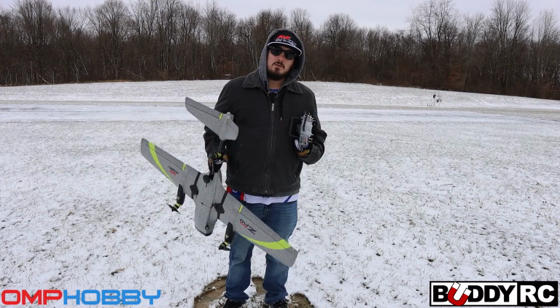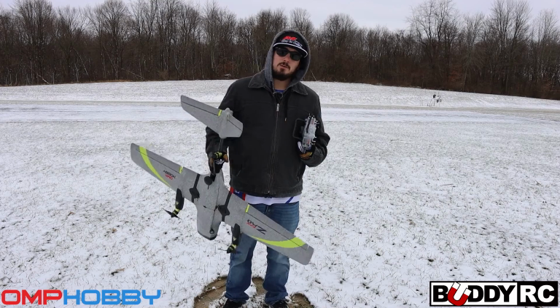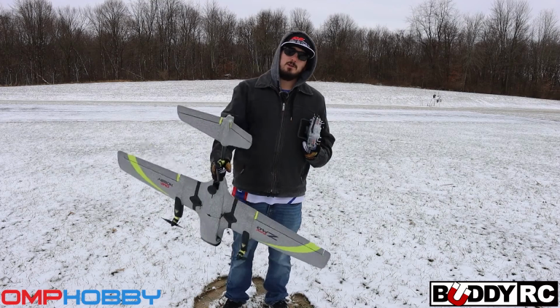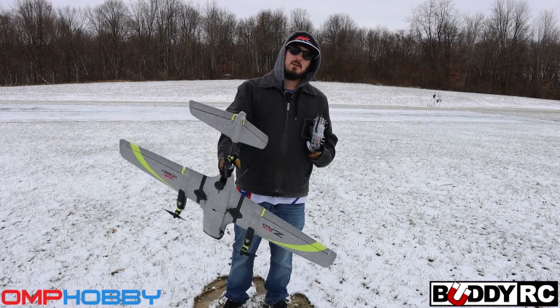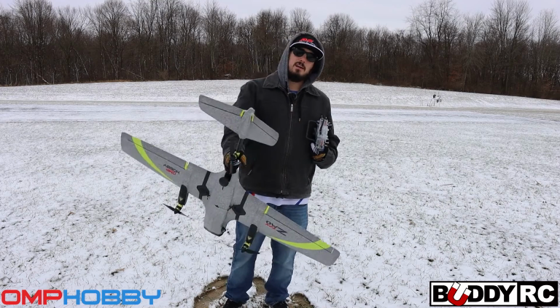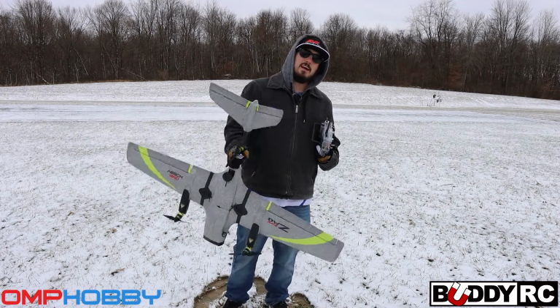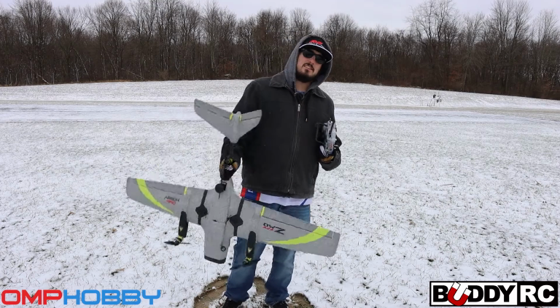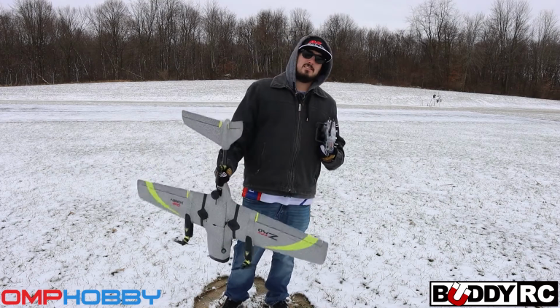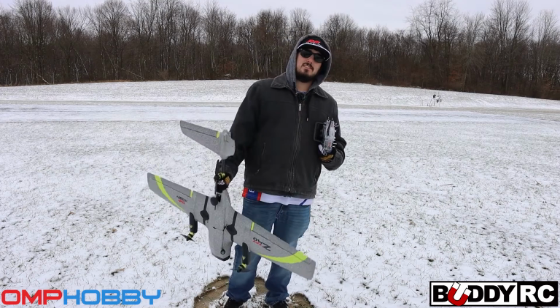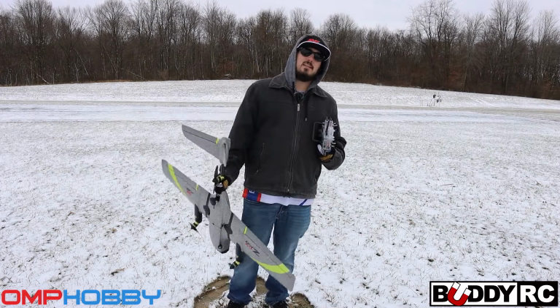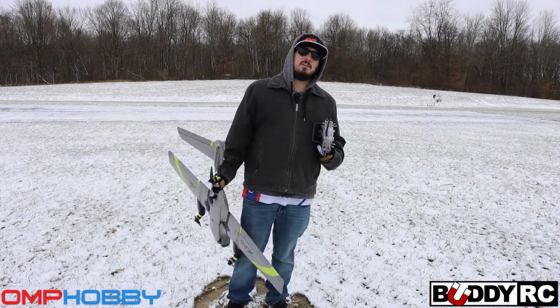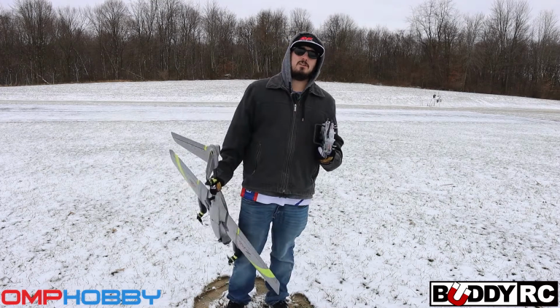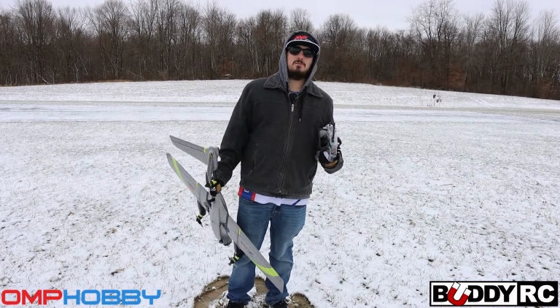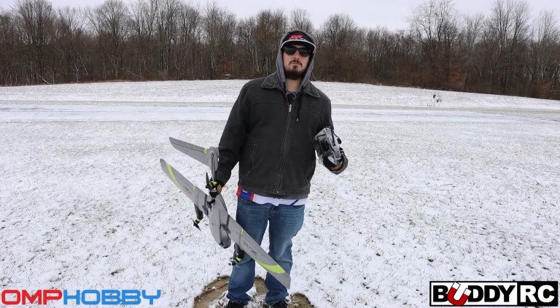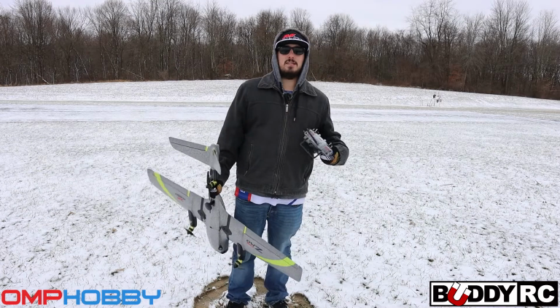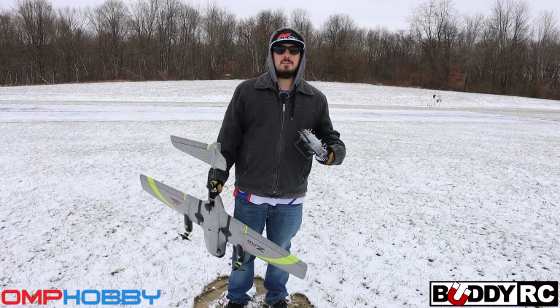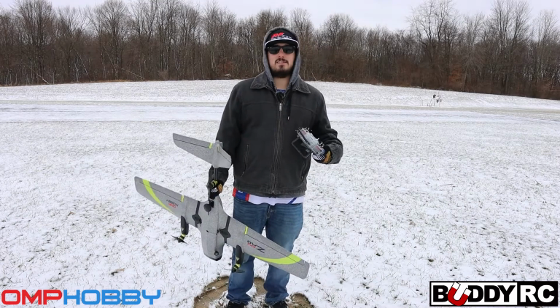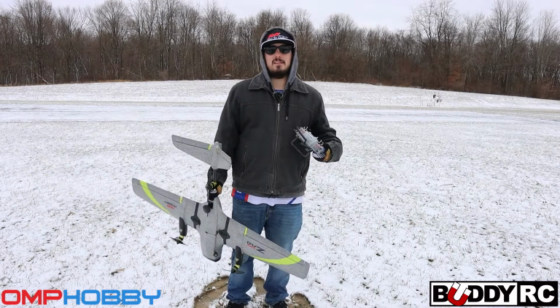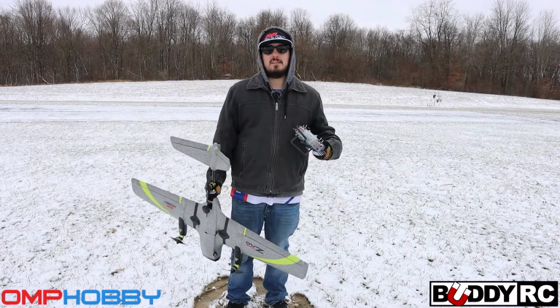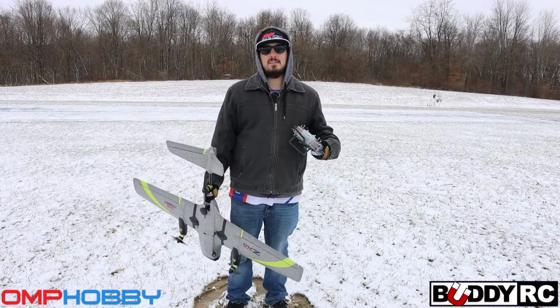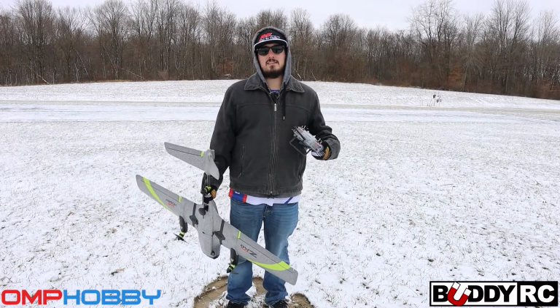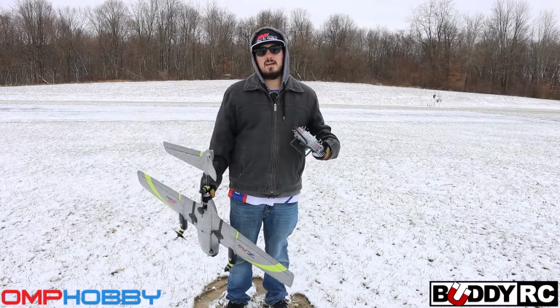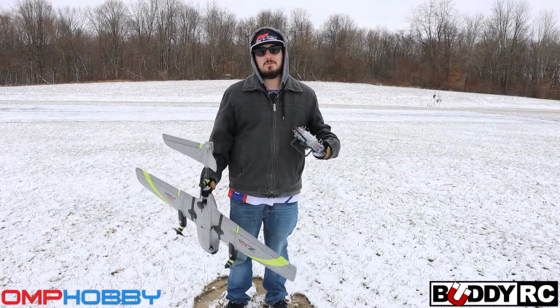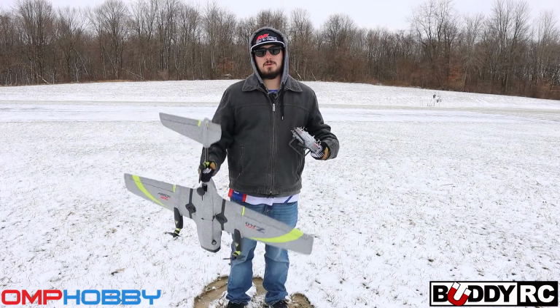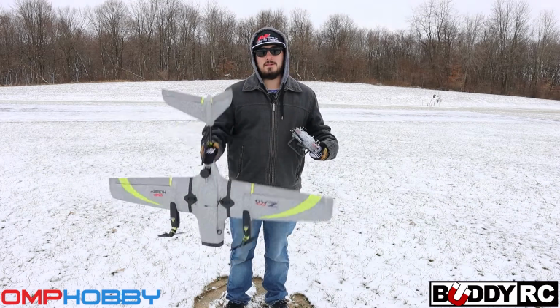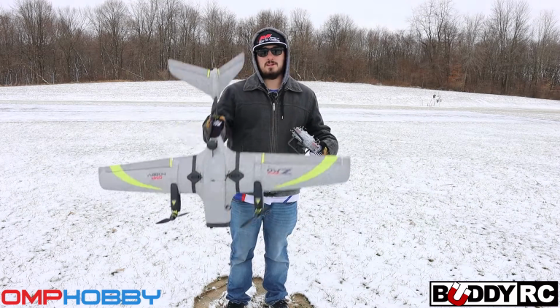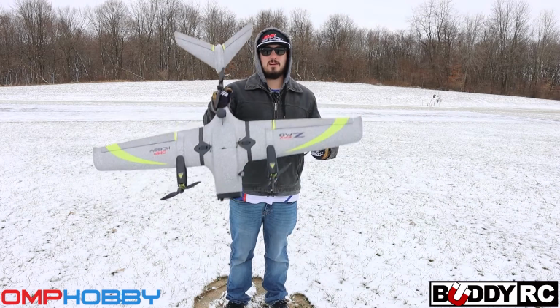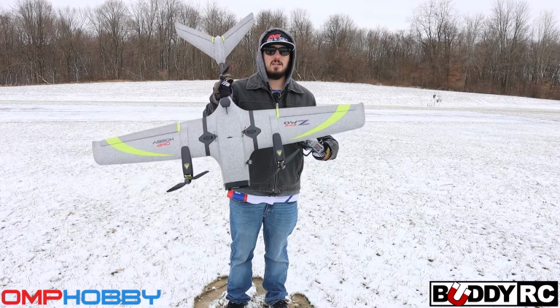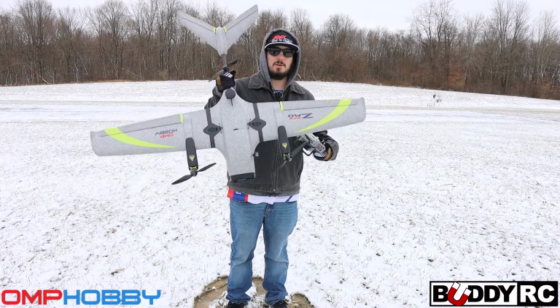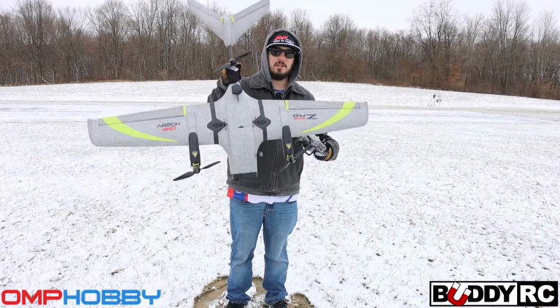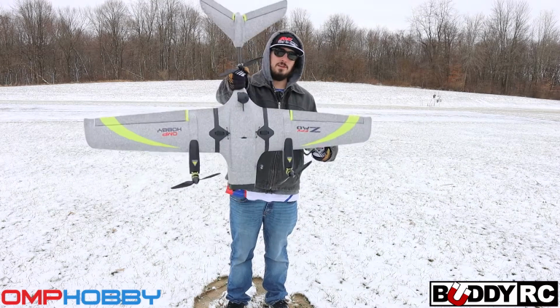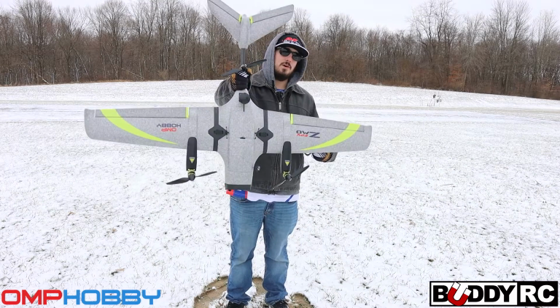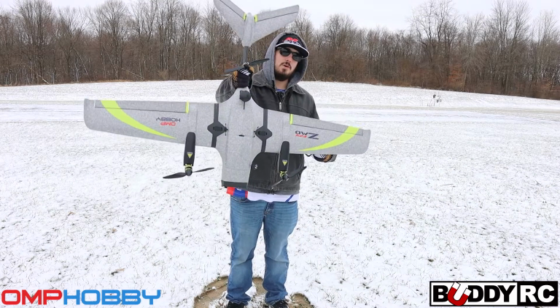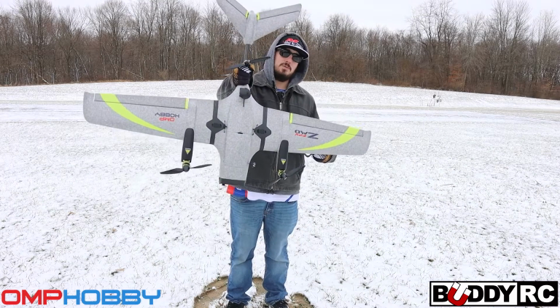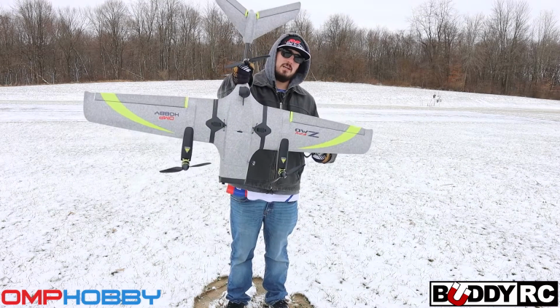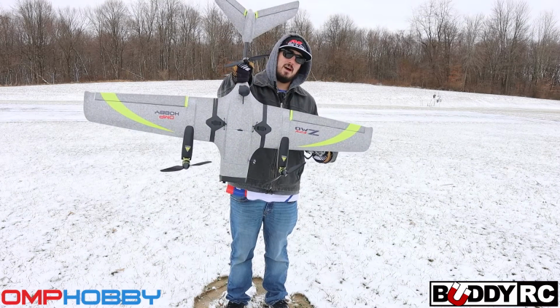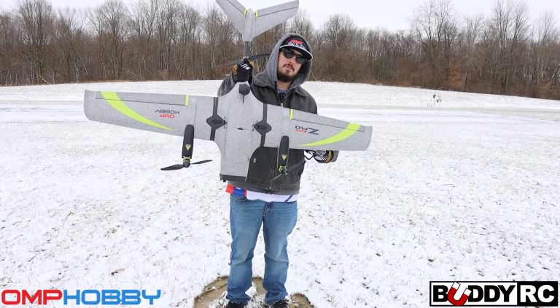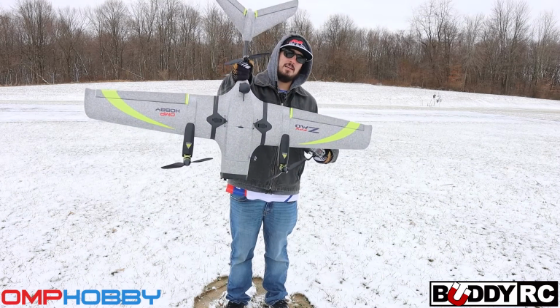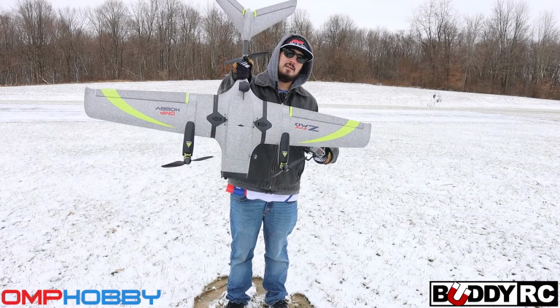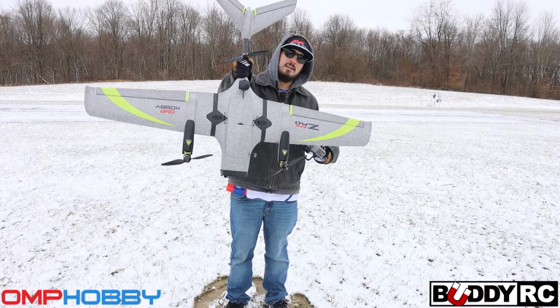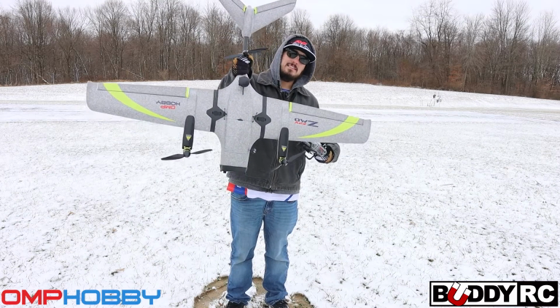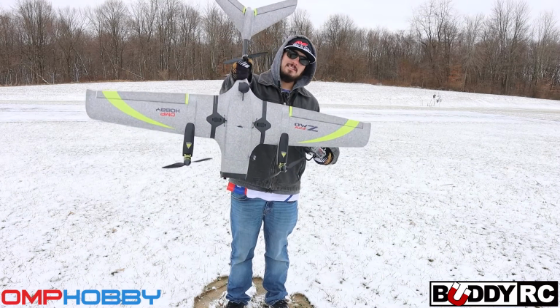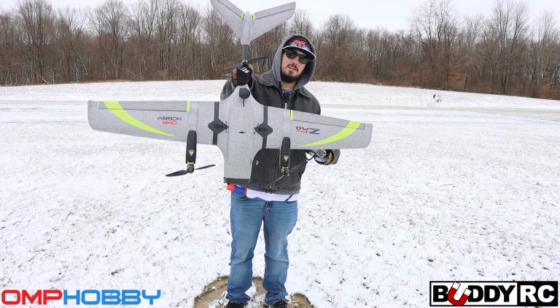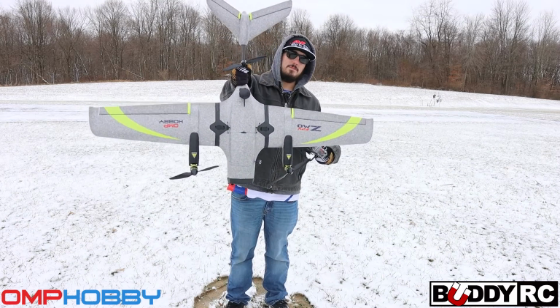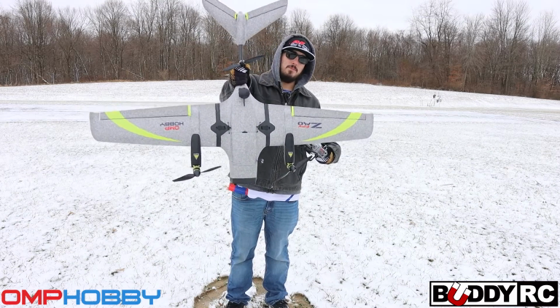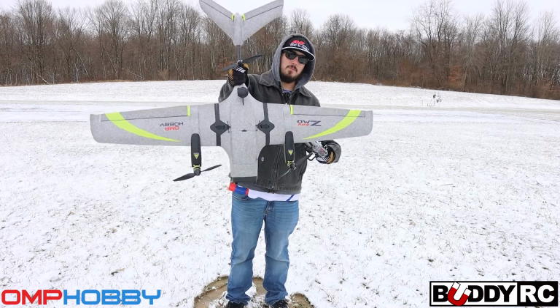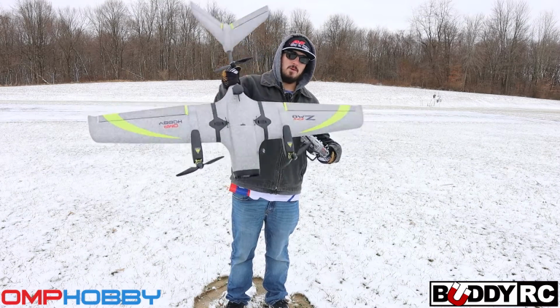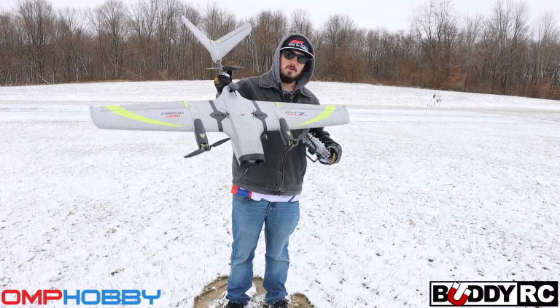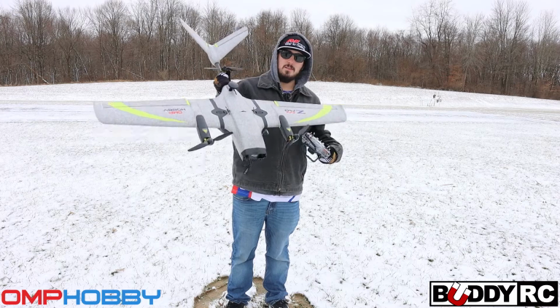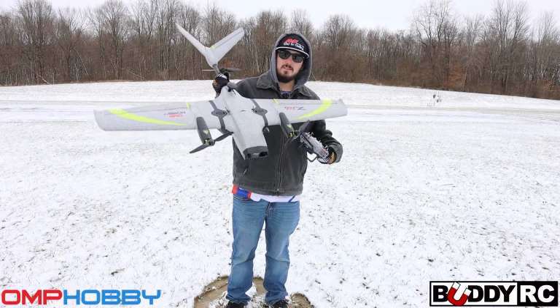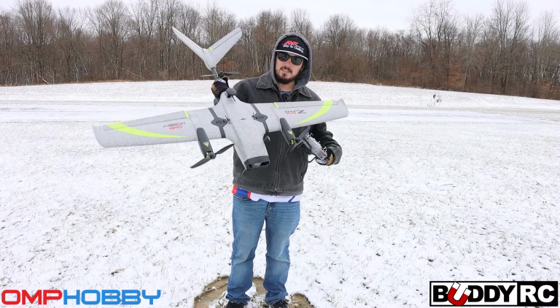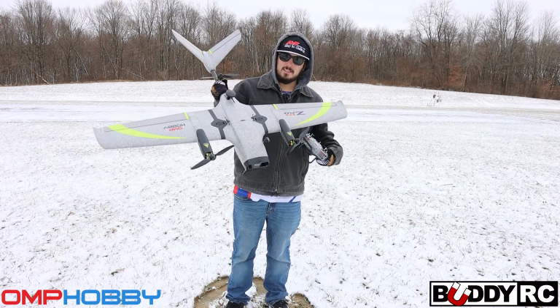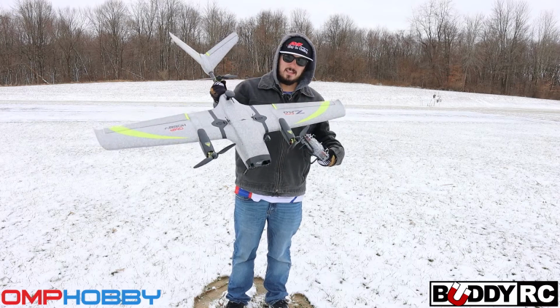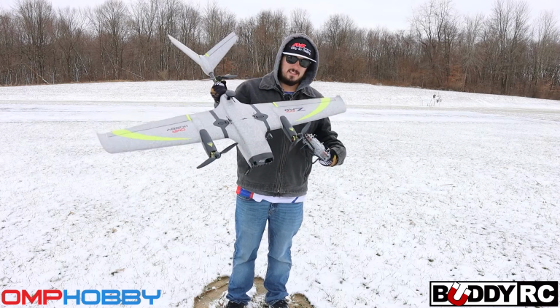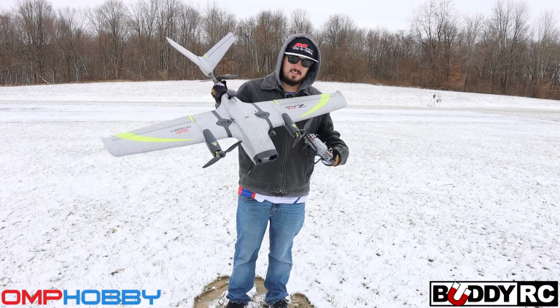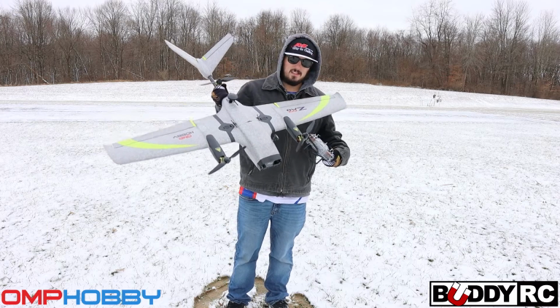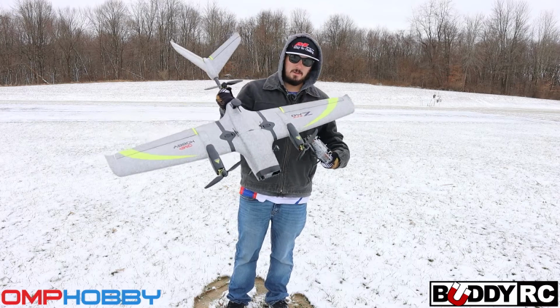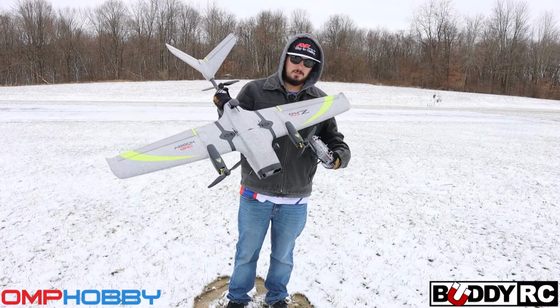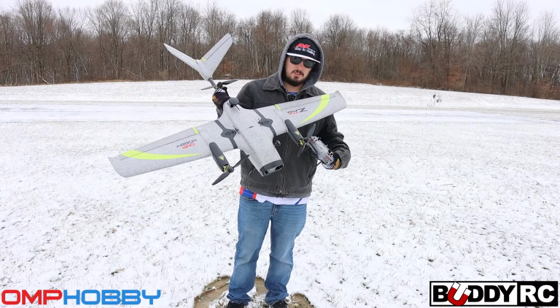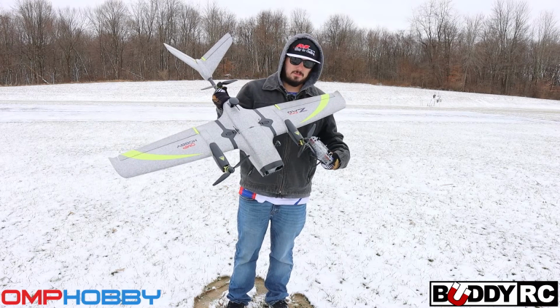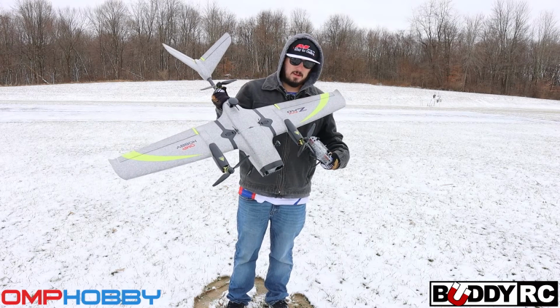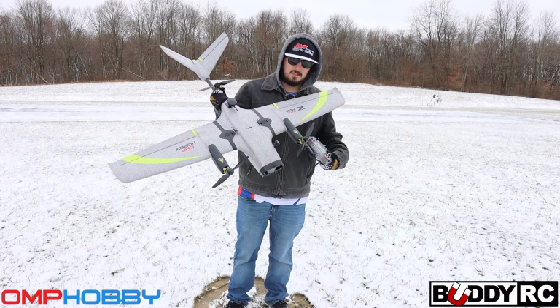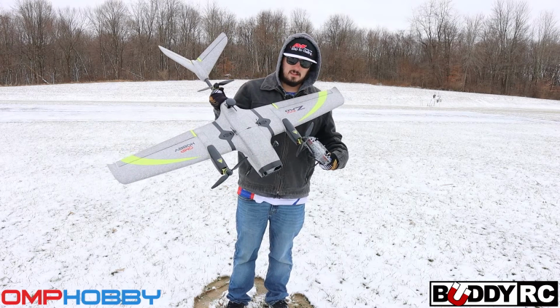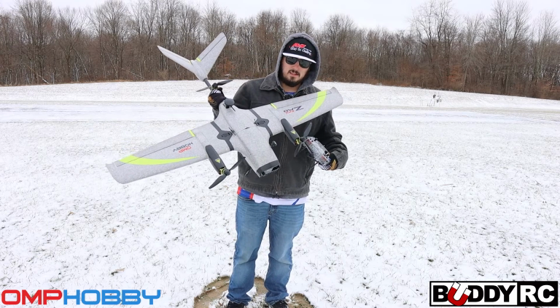What's going on guys, it's Clay here for BuddyRC and today we're going to be talking about the OMP Hobby ZMO Pro. This thing is absolutely amazing.